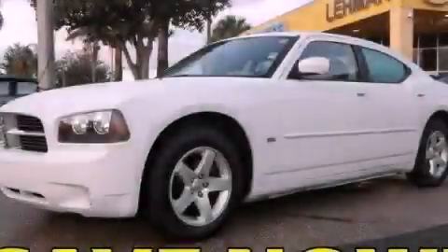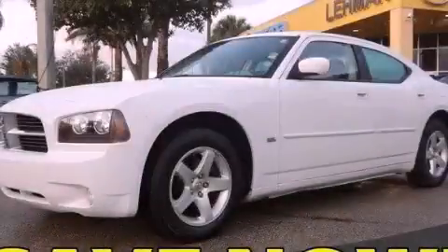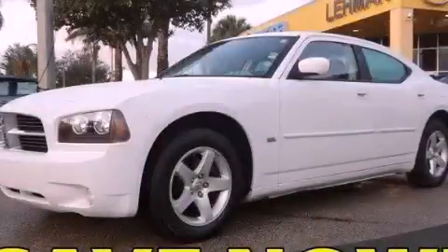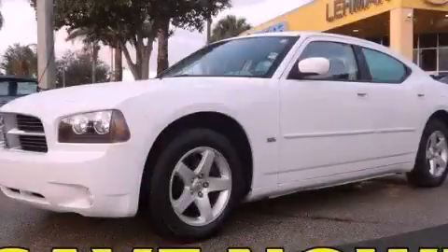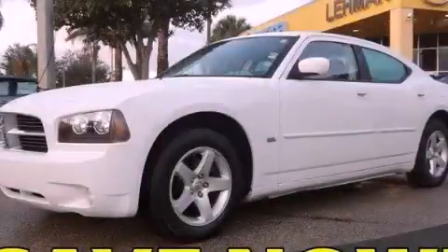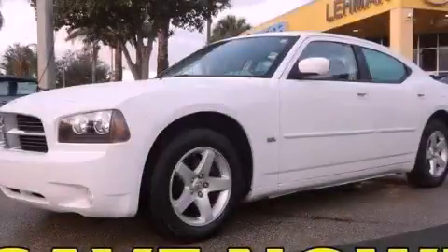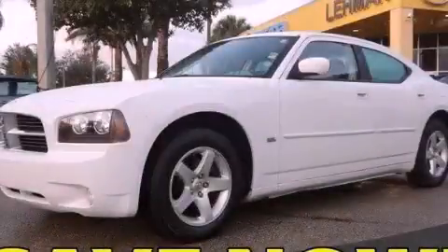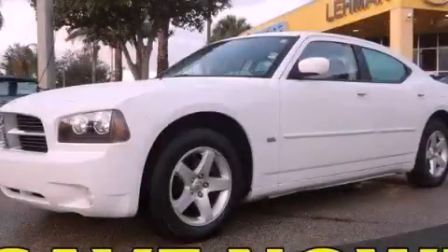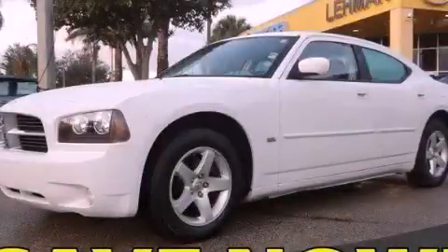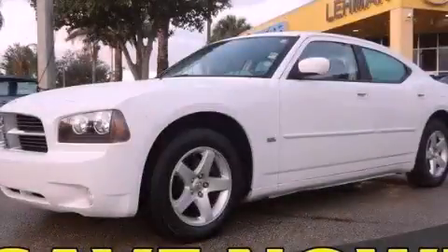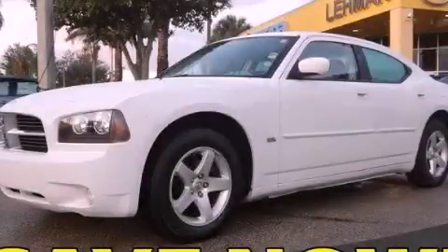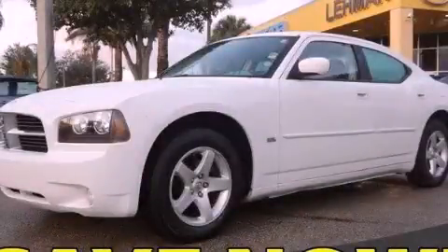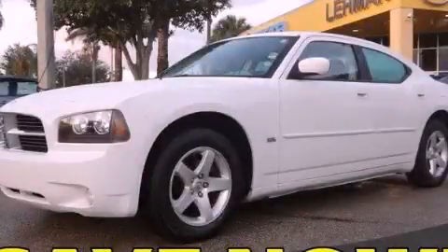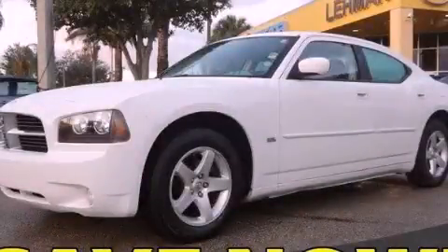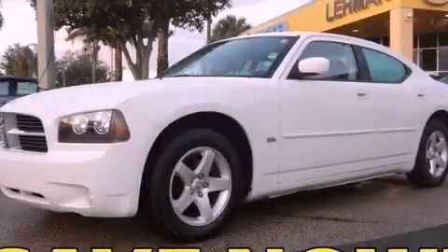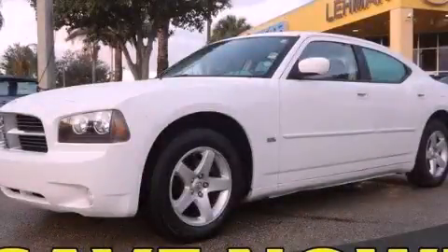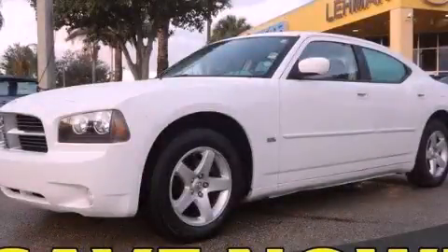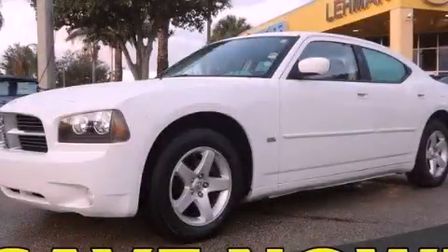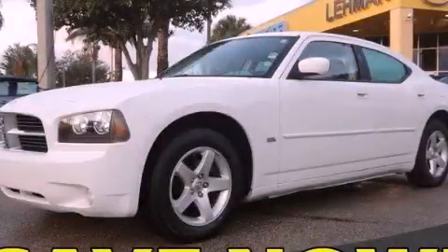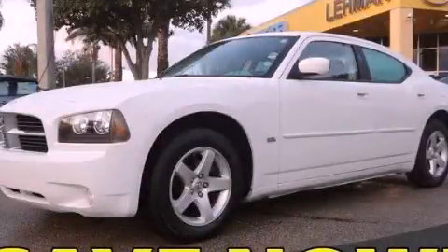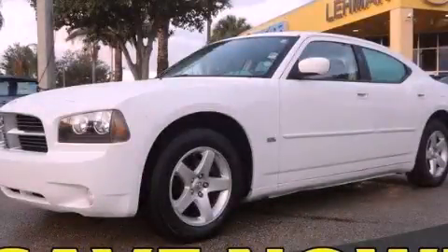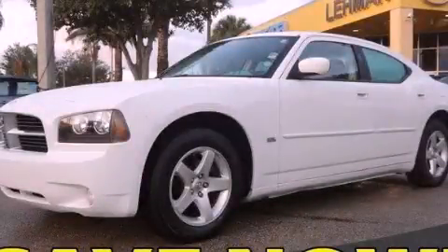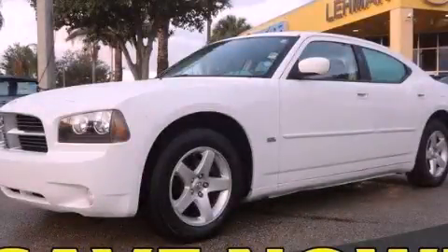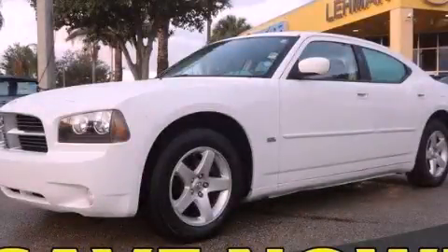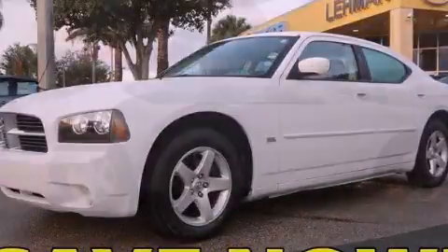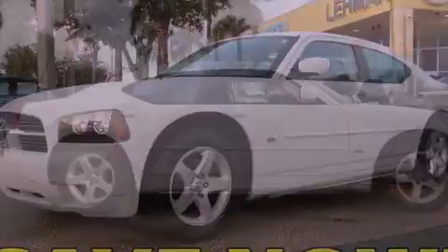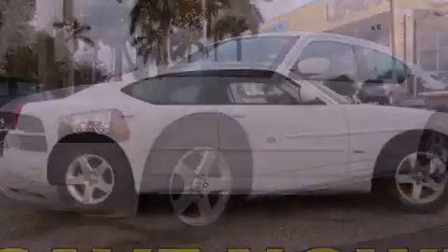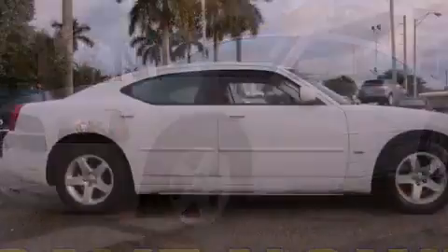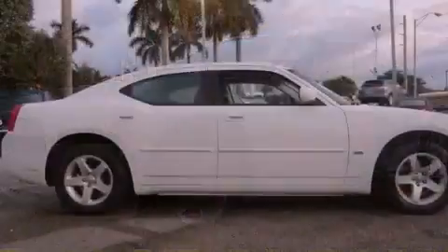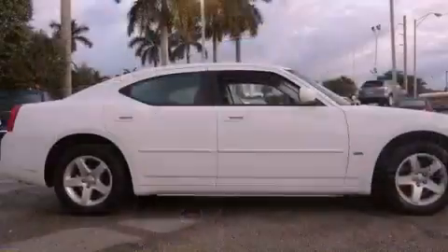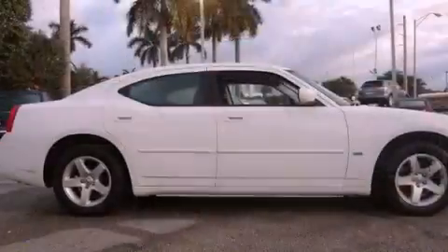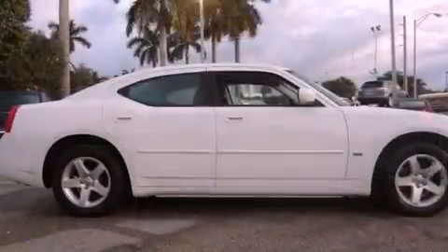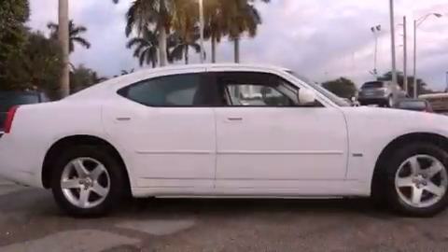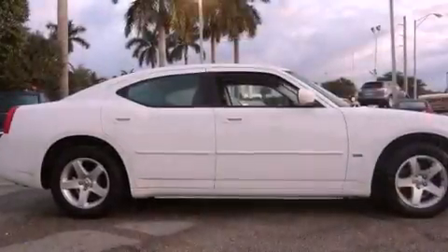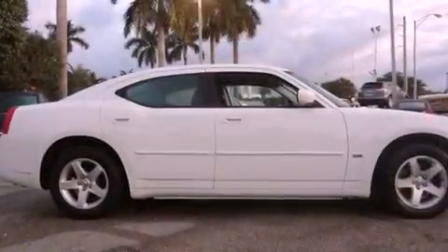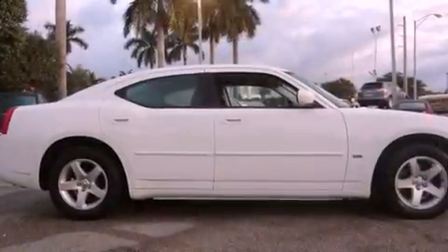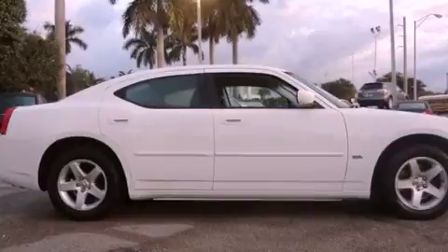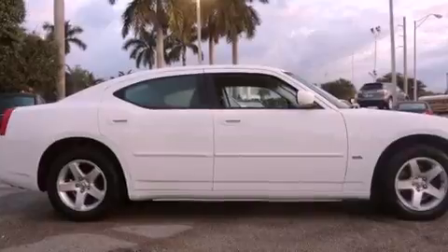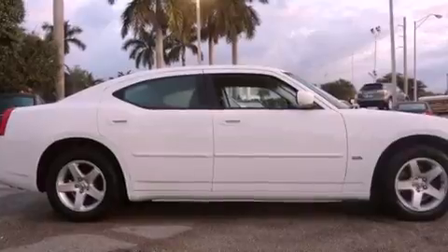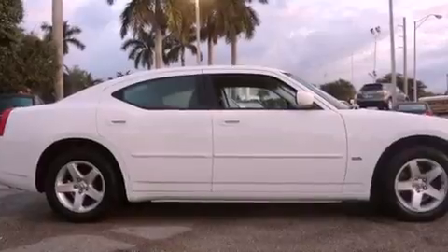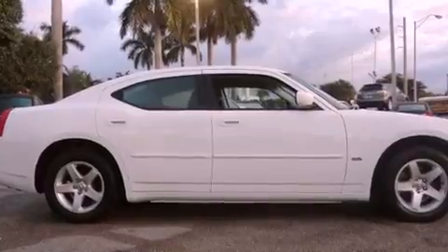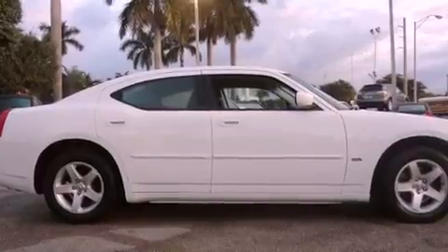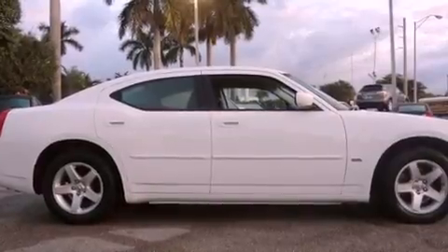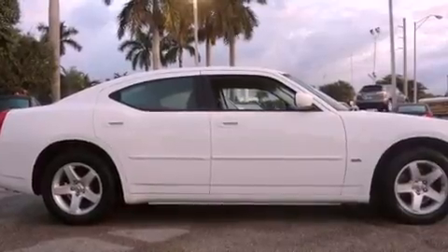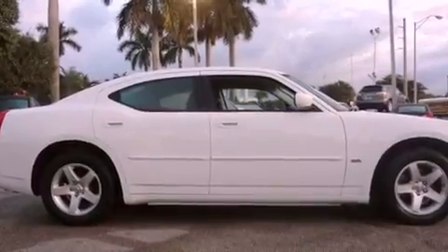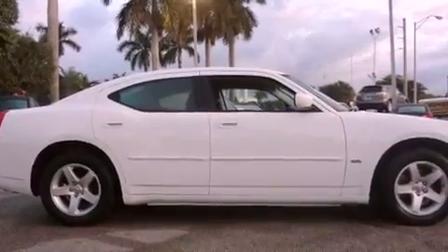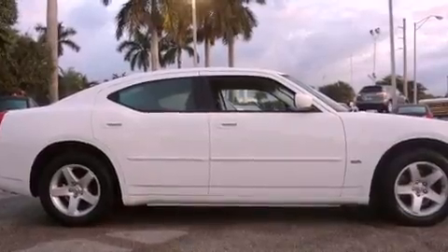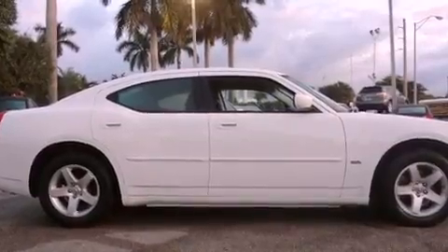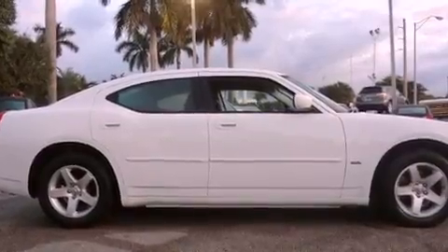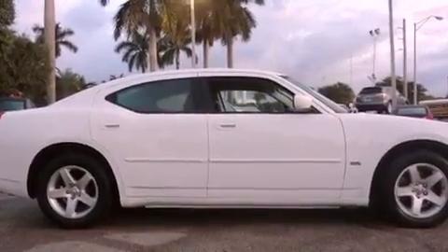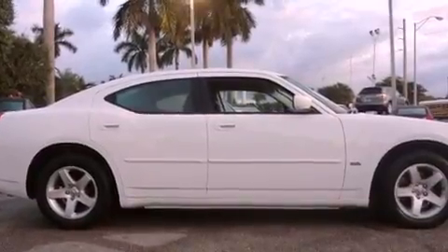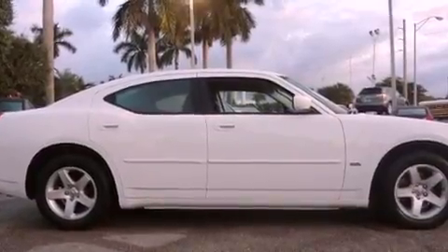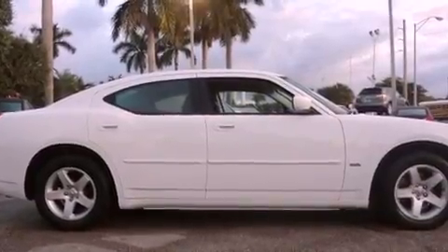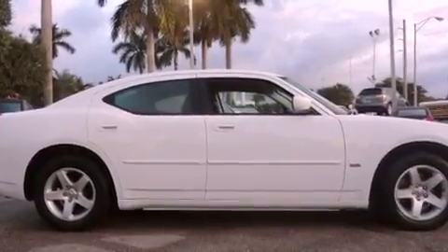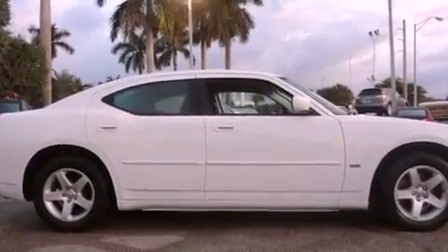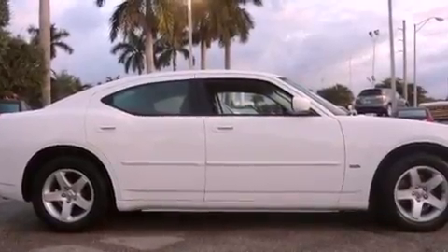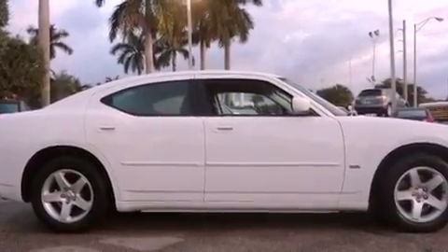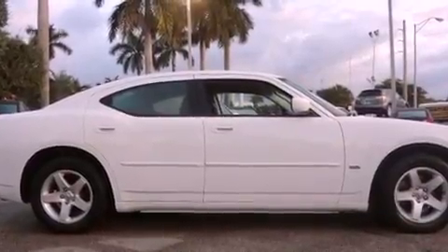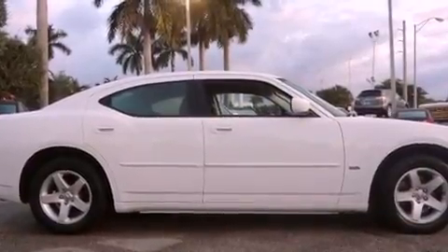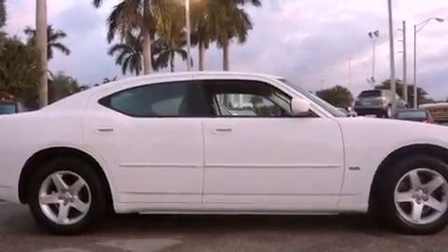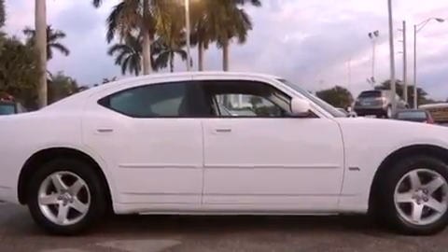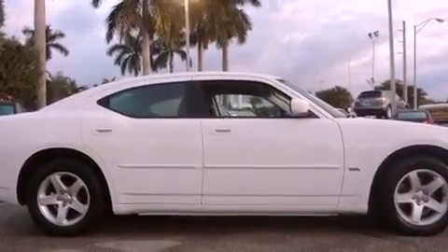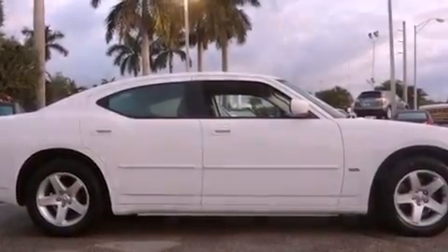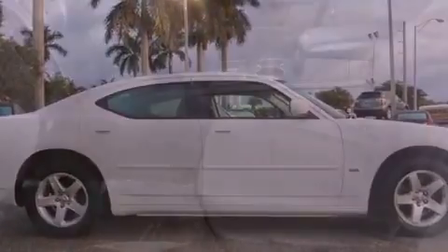This is a 2010 Dodge Charger. It has a 3.5-liter six-cylinder engine and a four-speed automatic transmission.